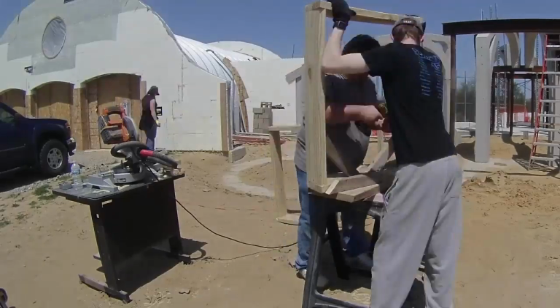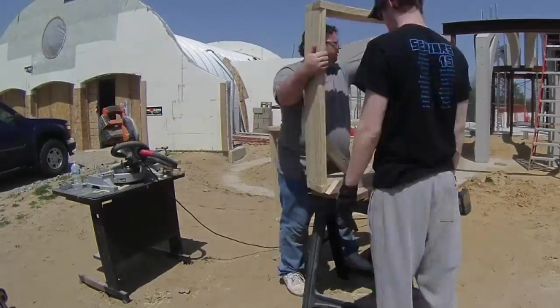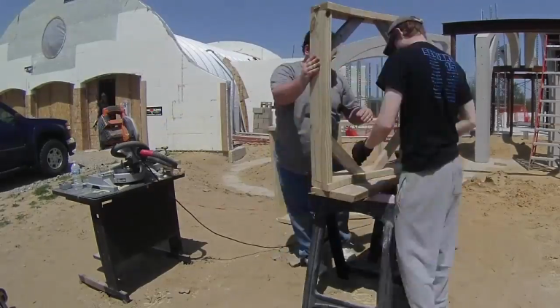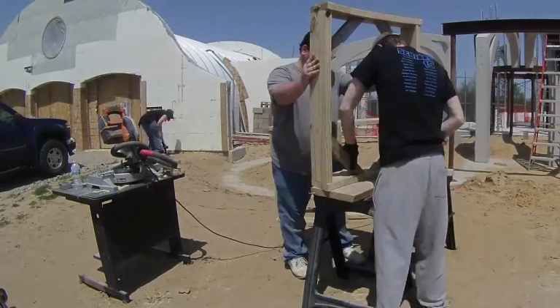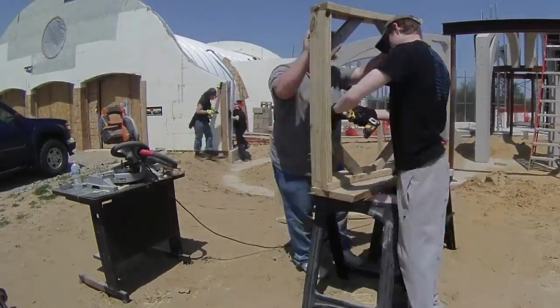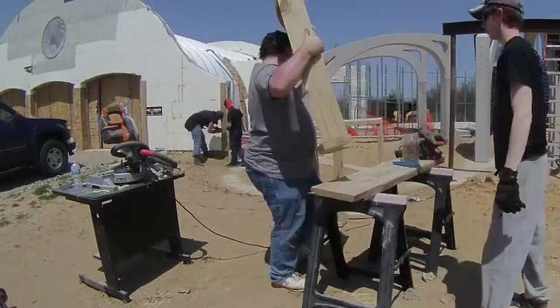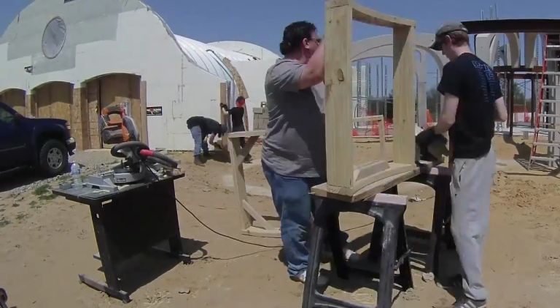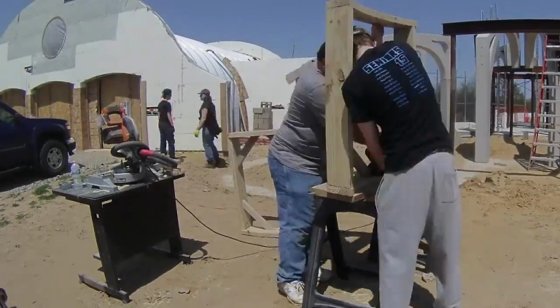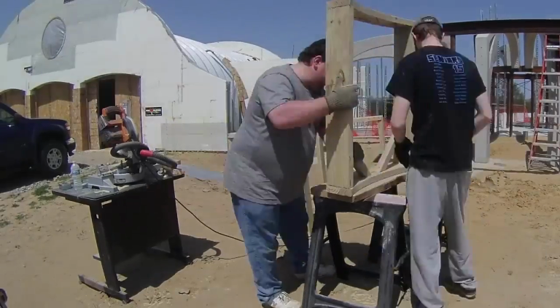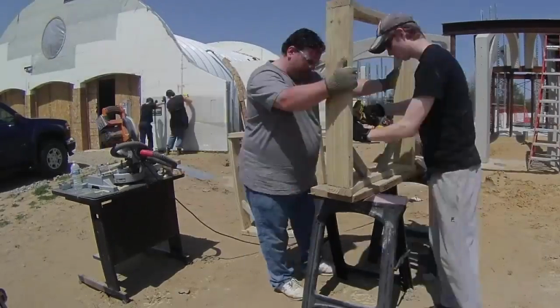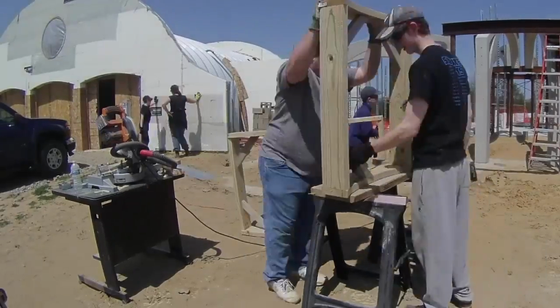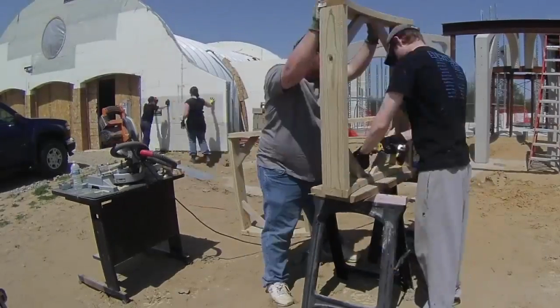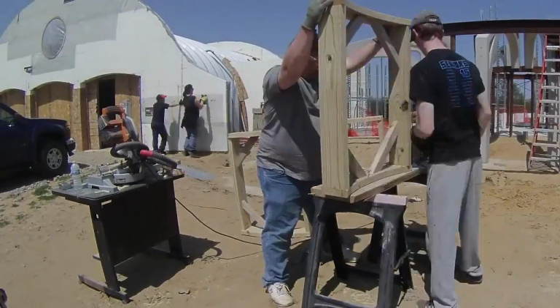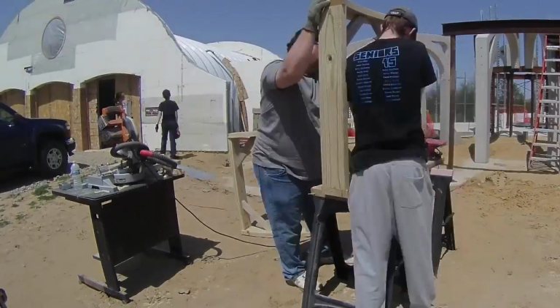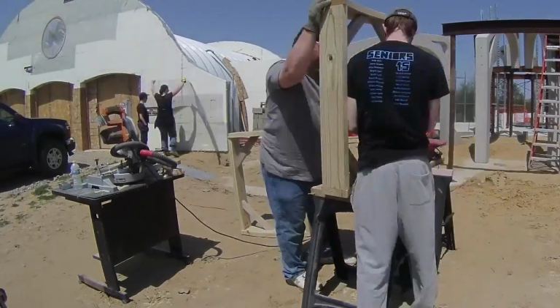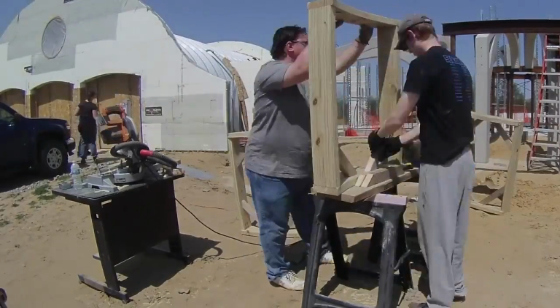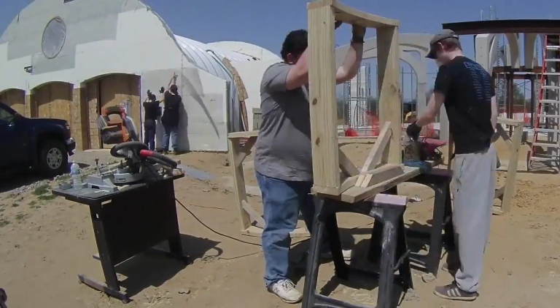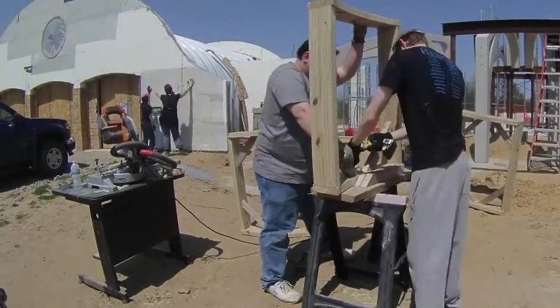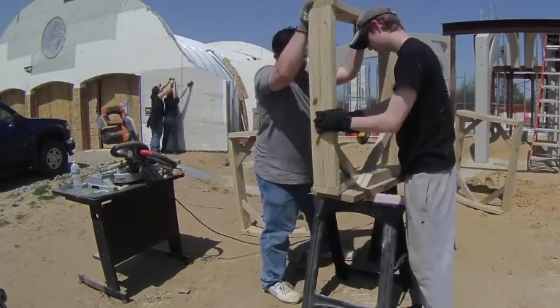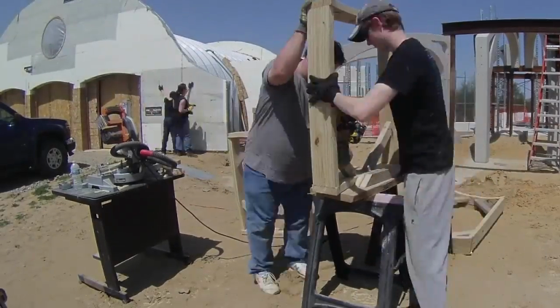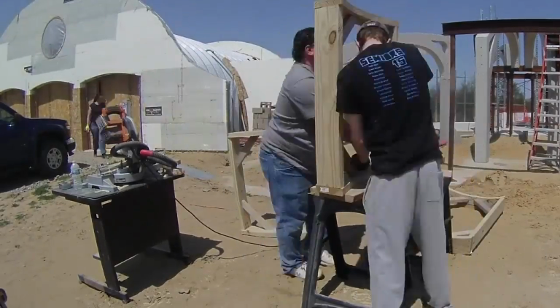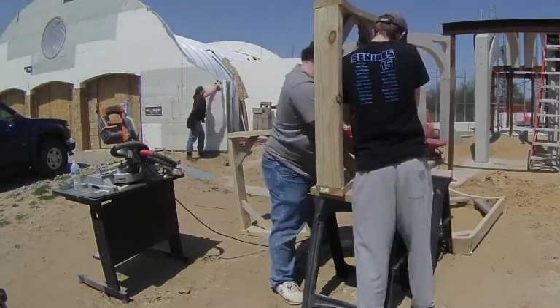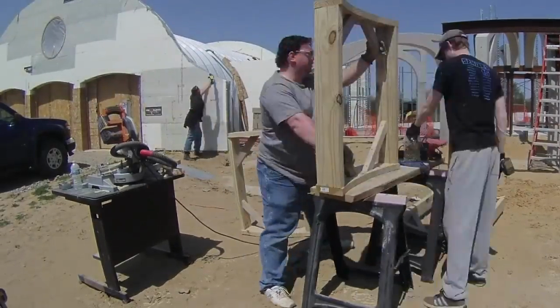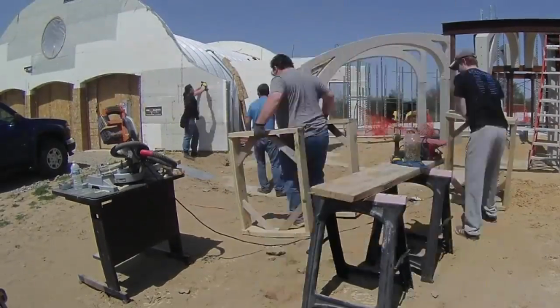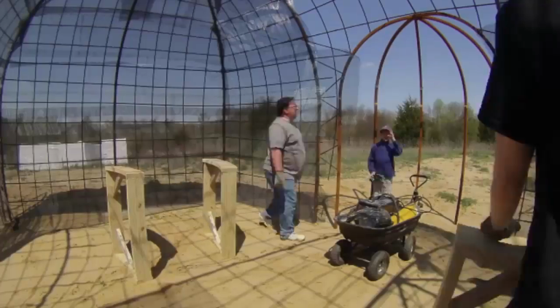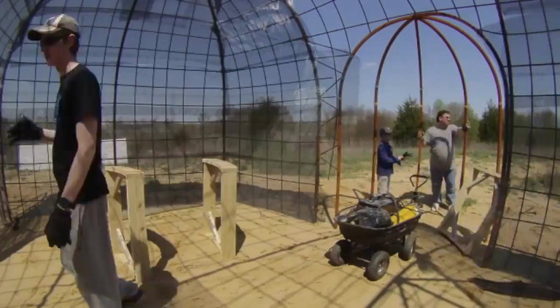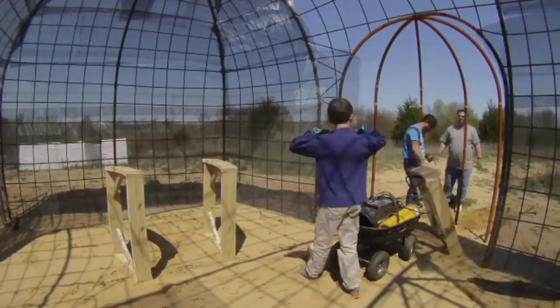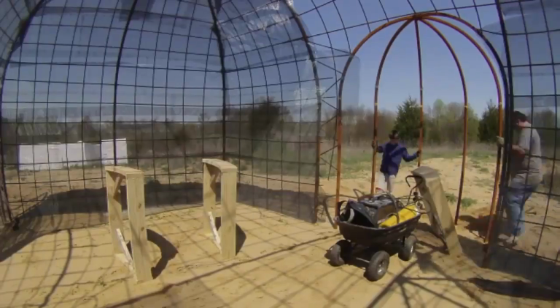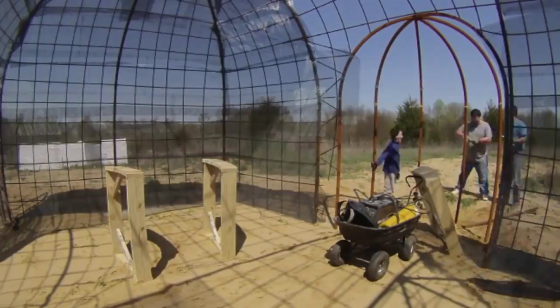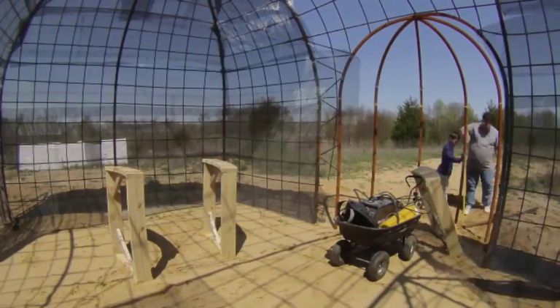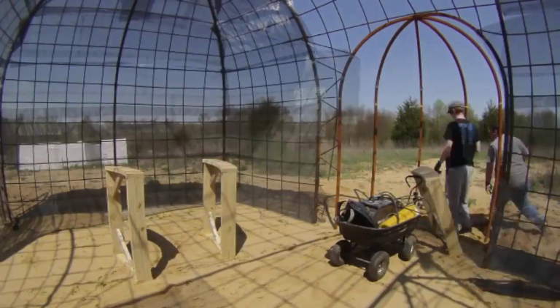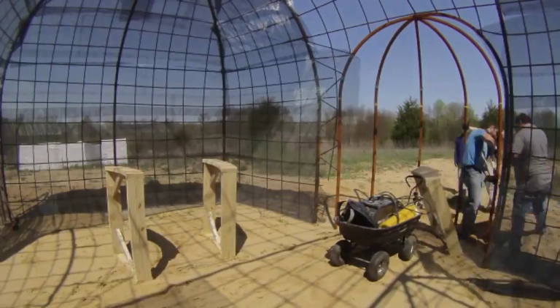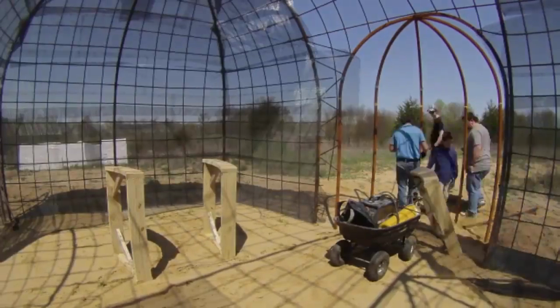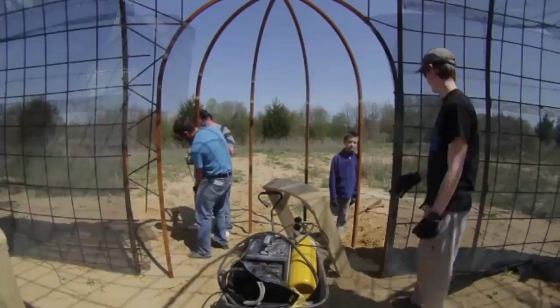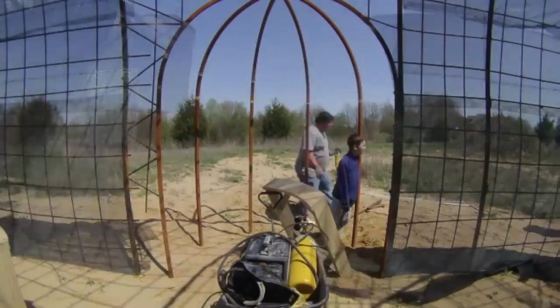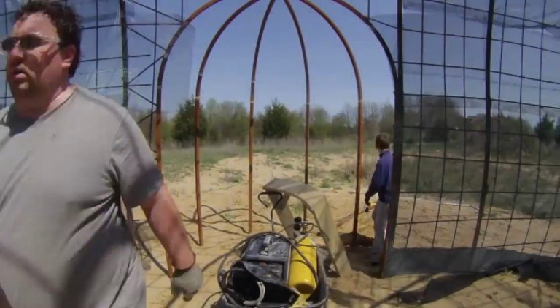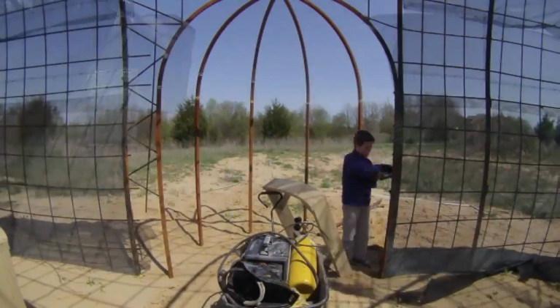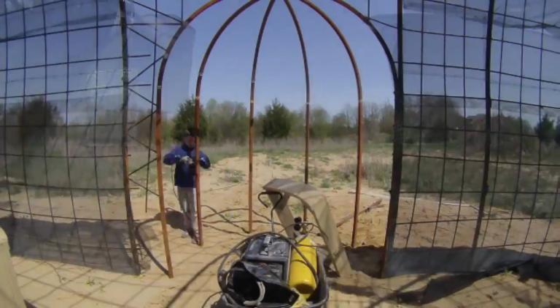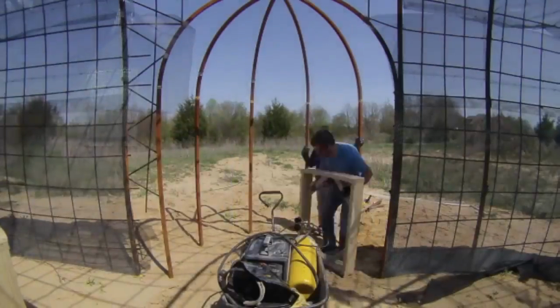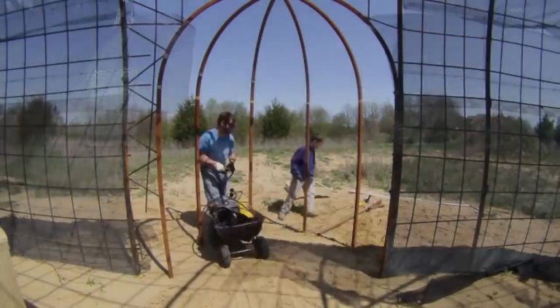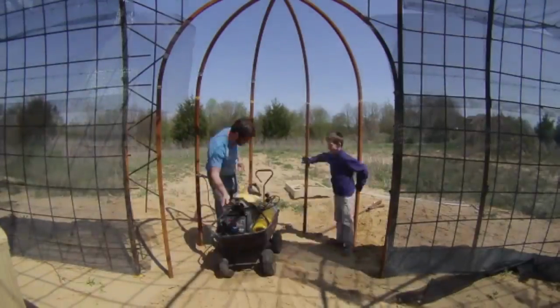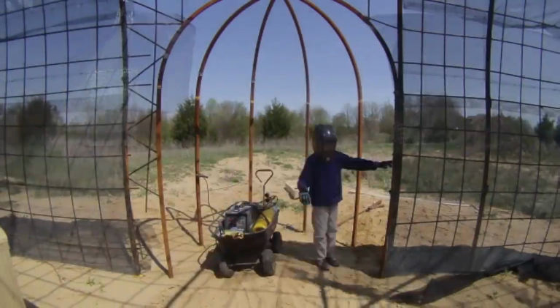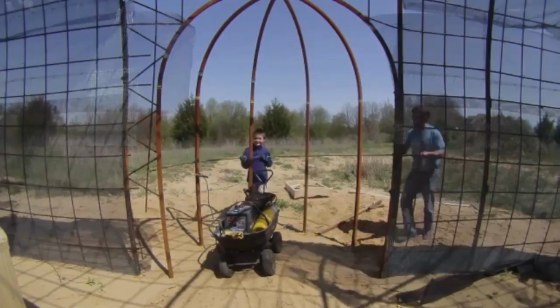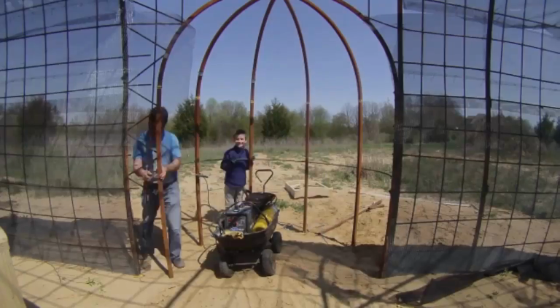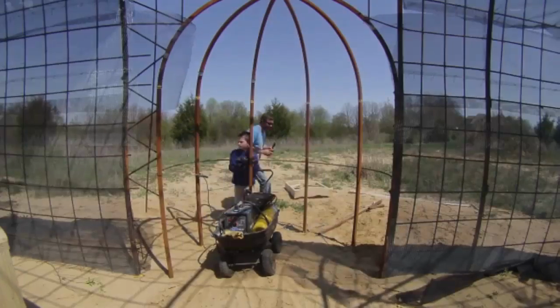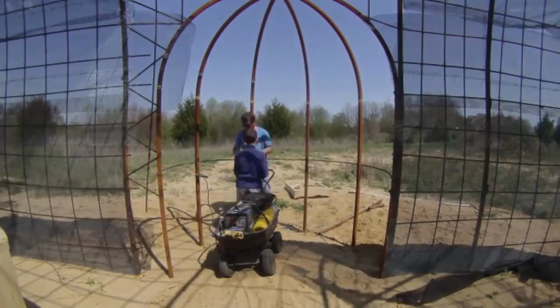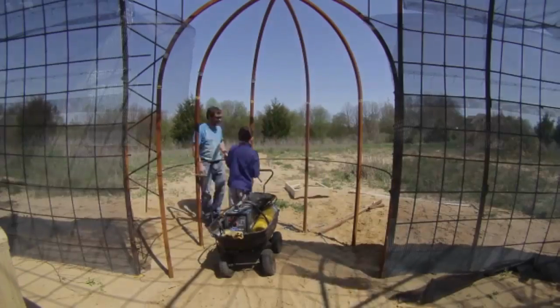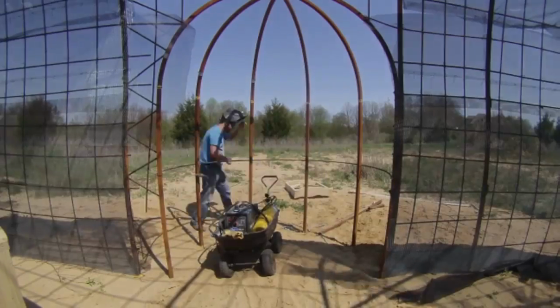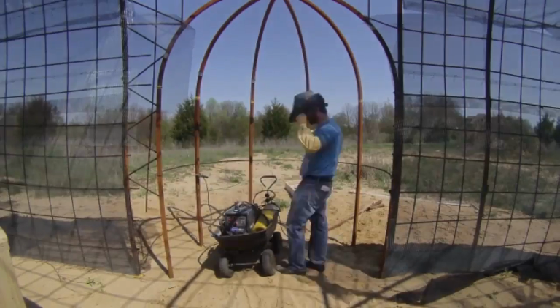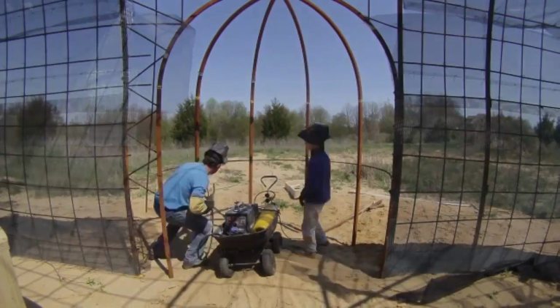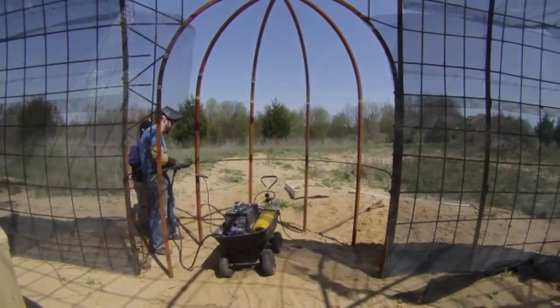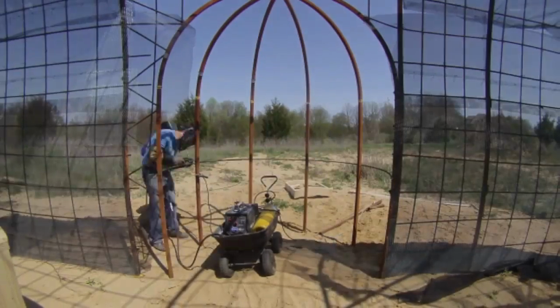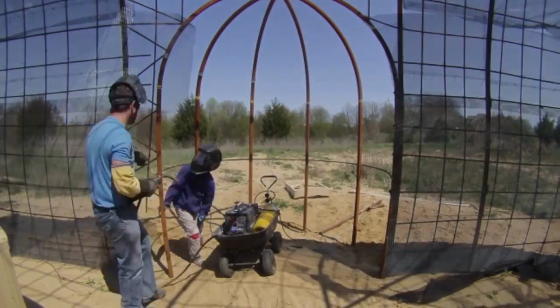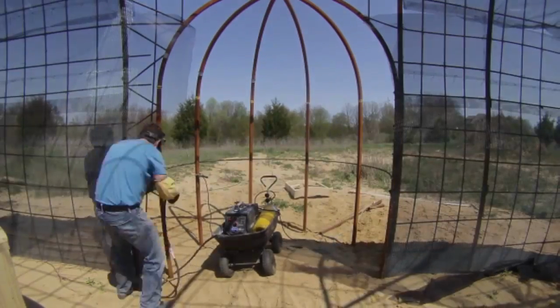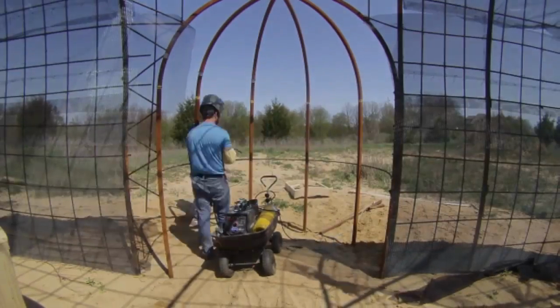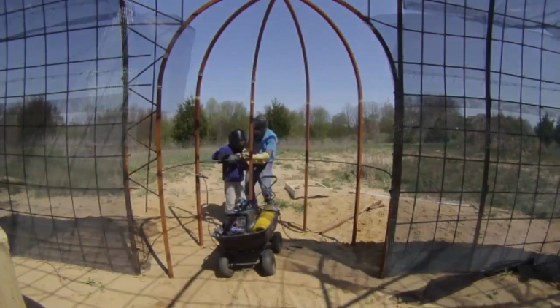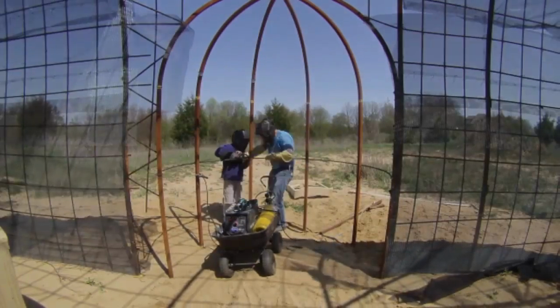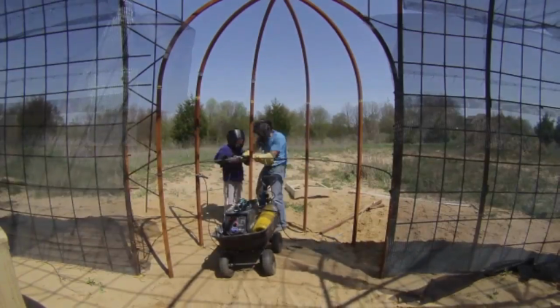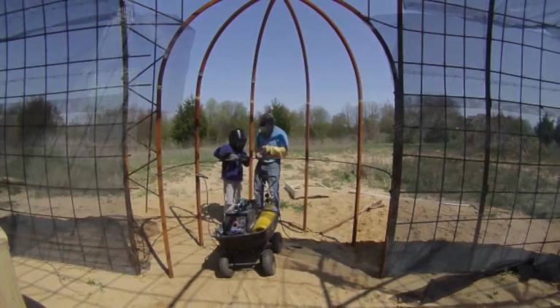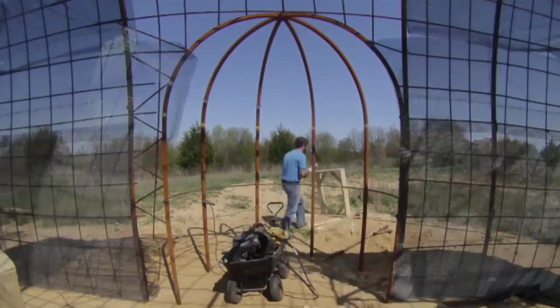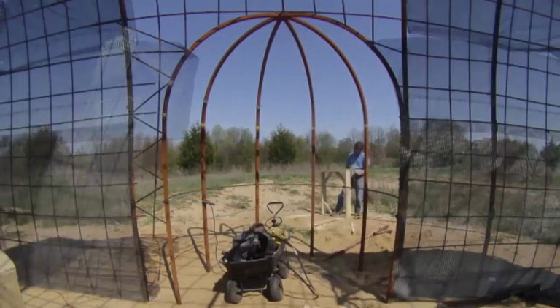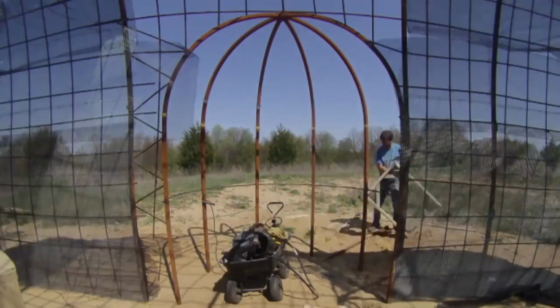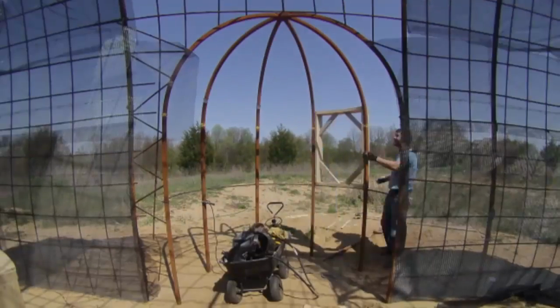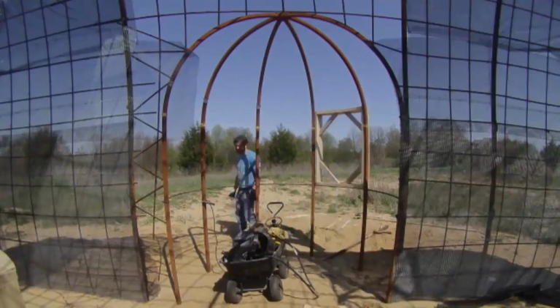Before the windows could be installed in the apse, we put in a horizontal piece of rebar just to hold them up at the right height. And then we fit the windows in between the tube steel.